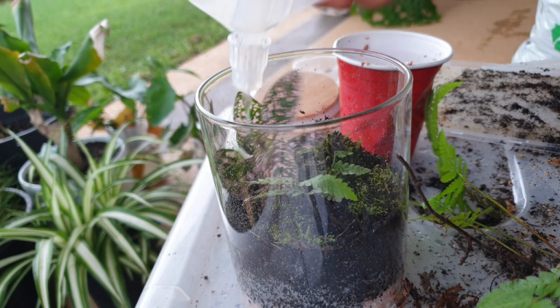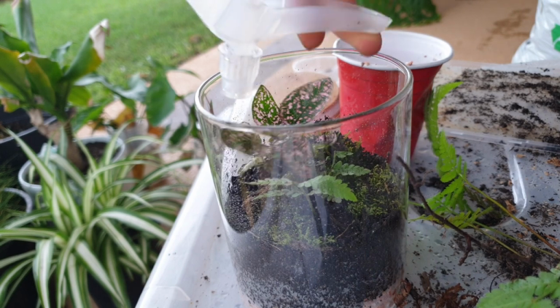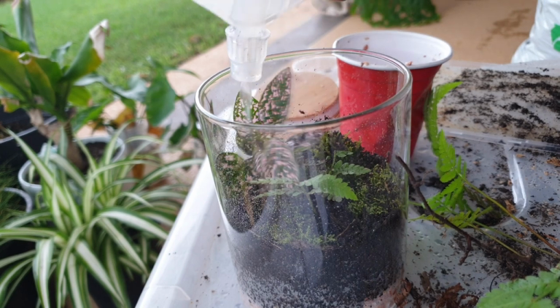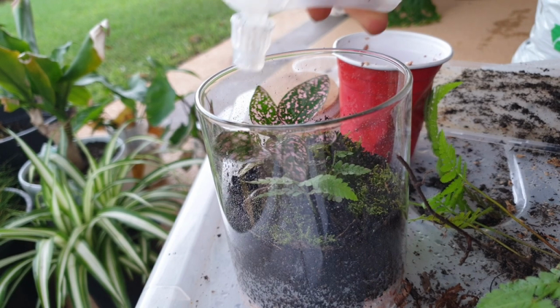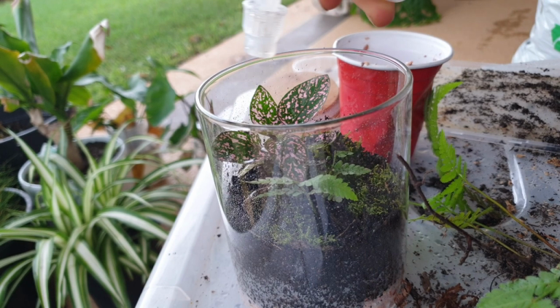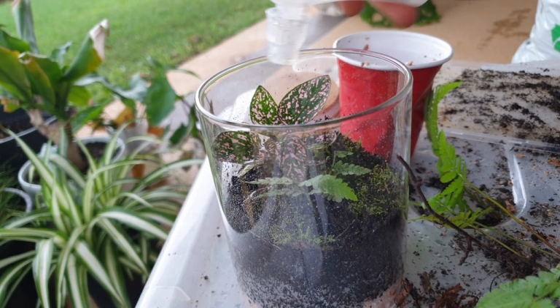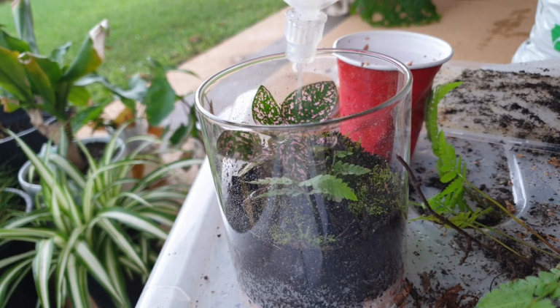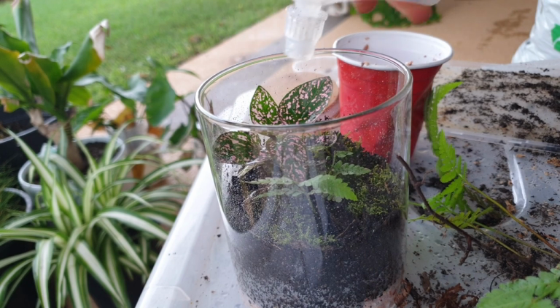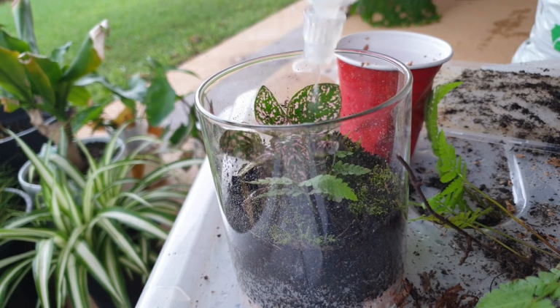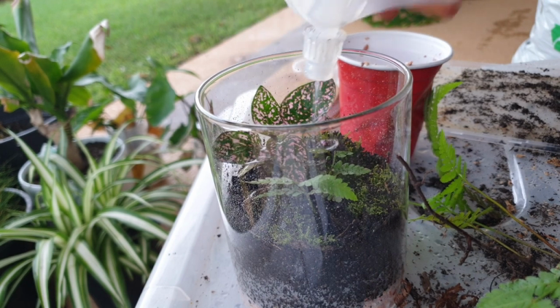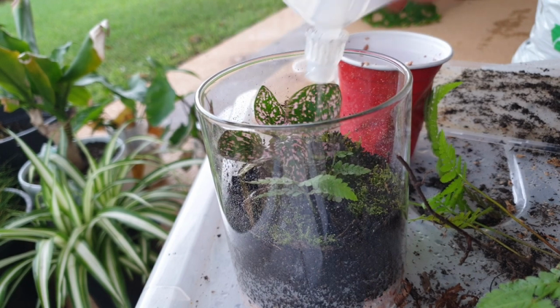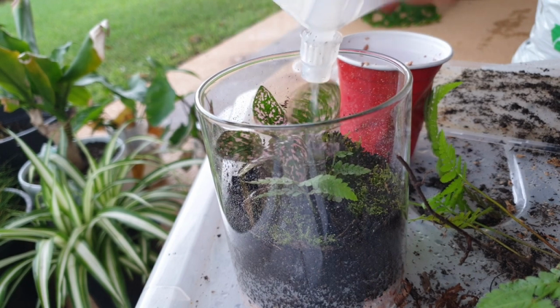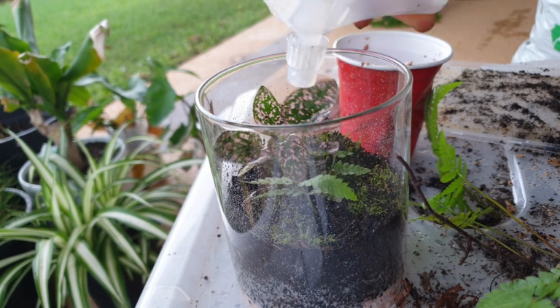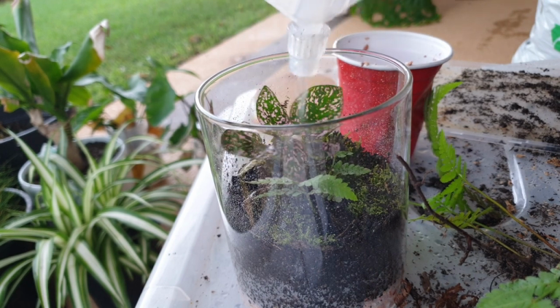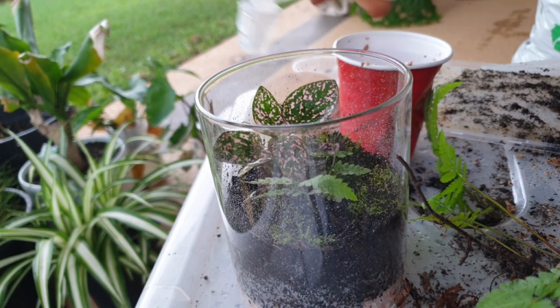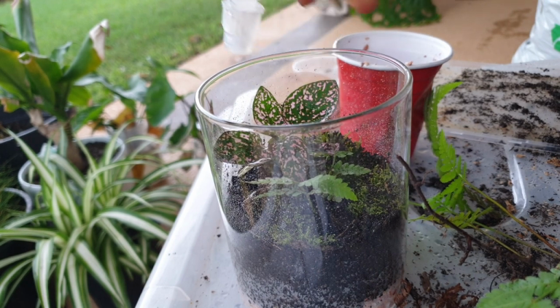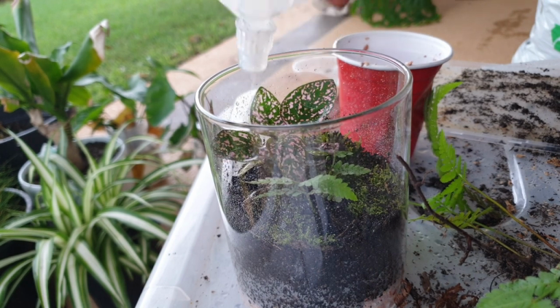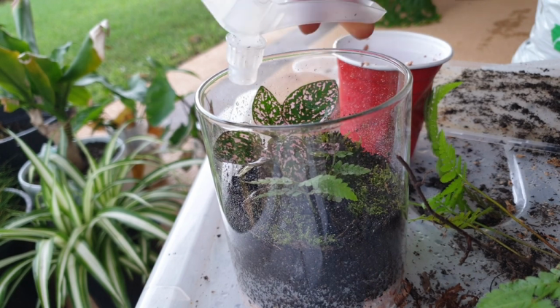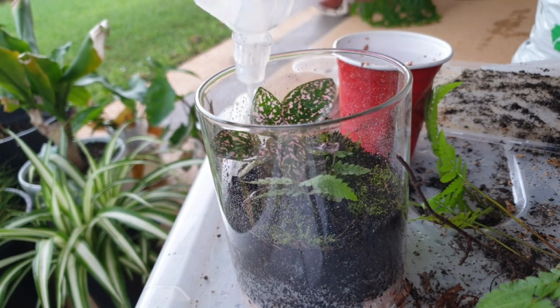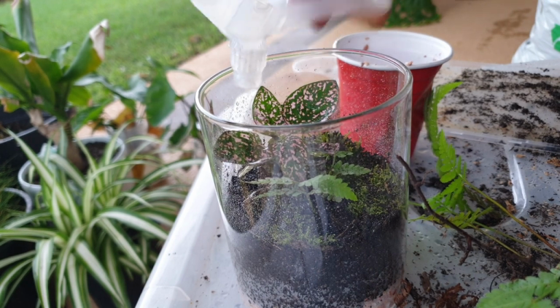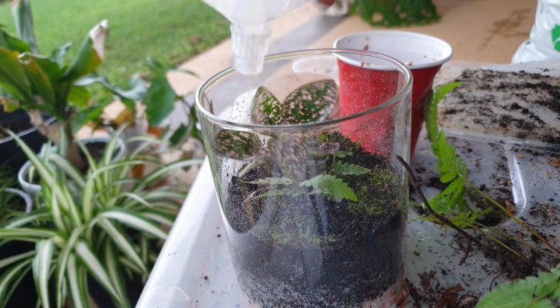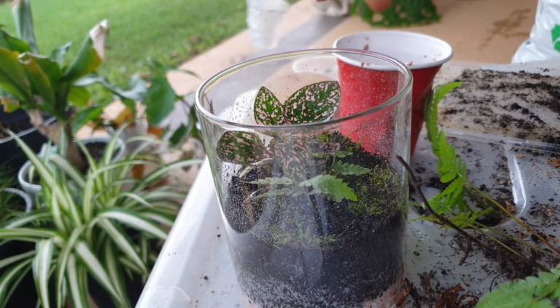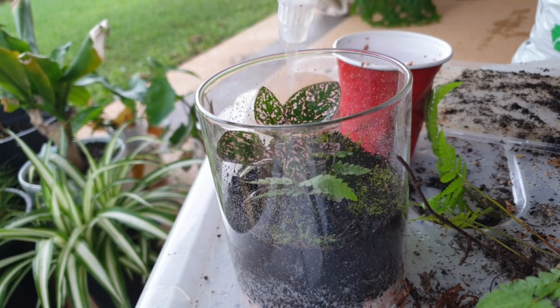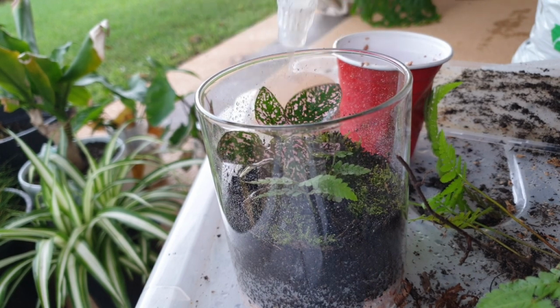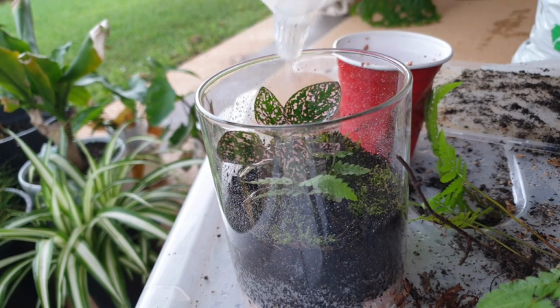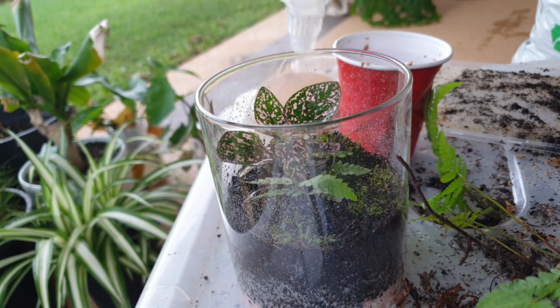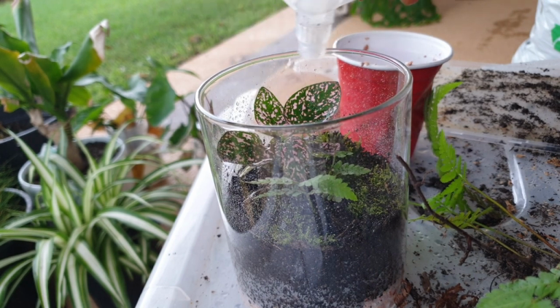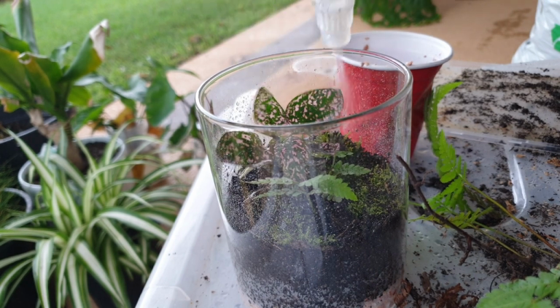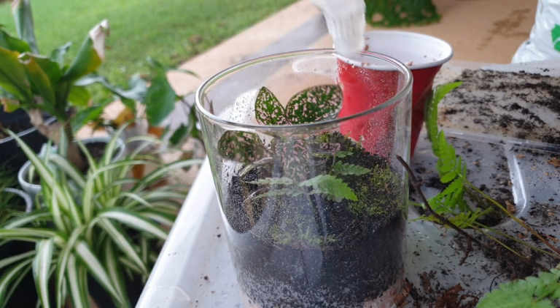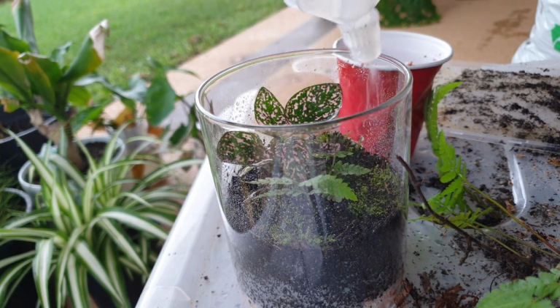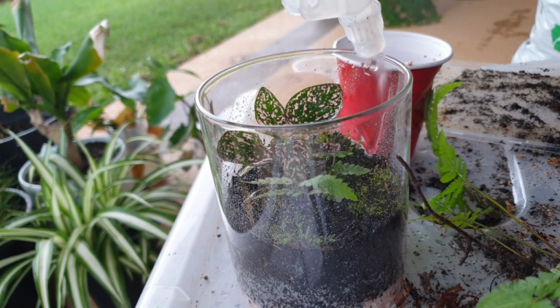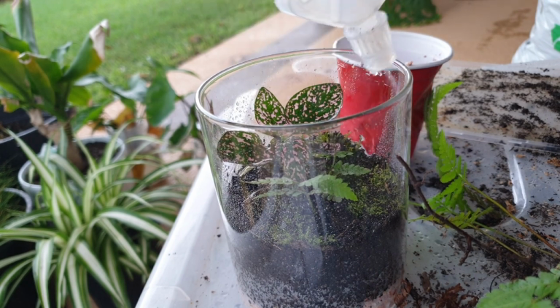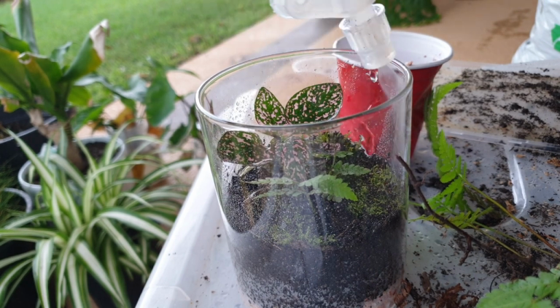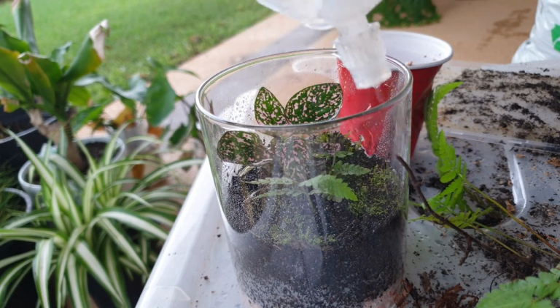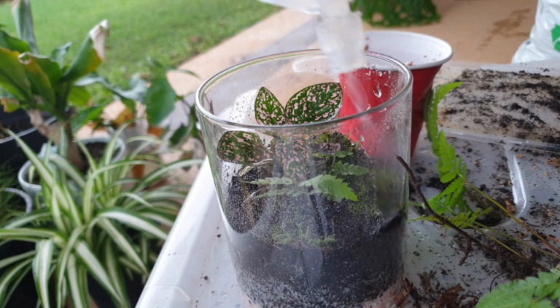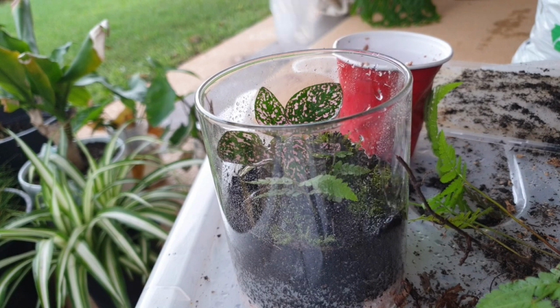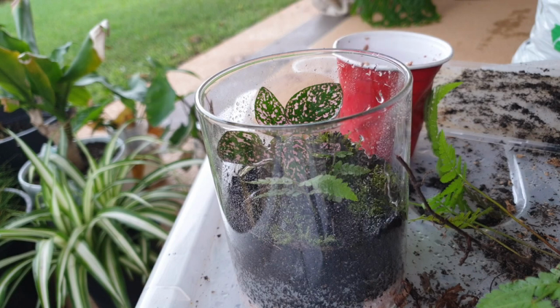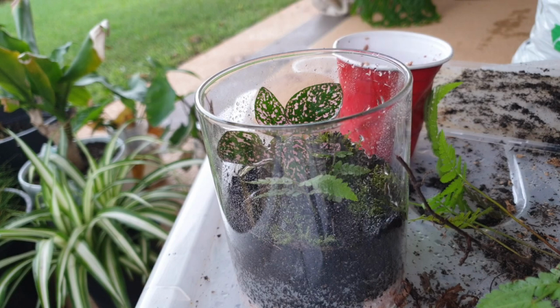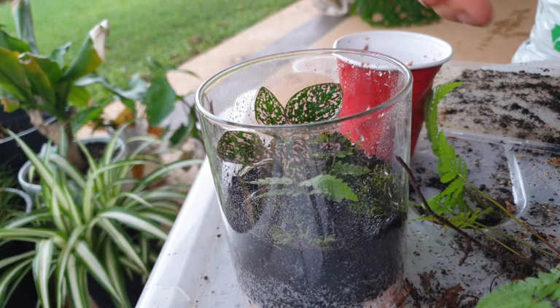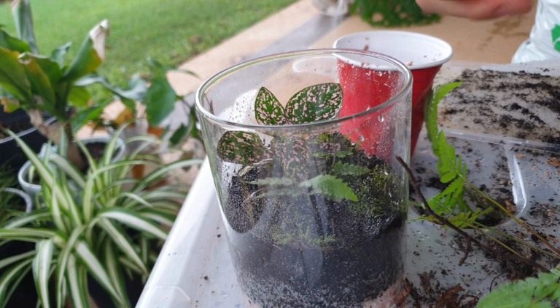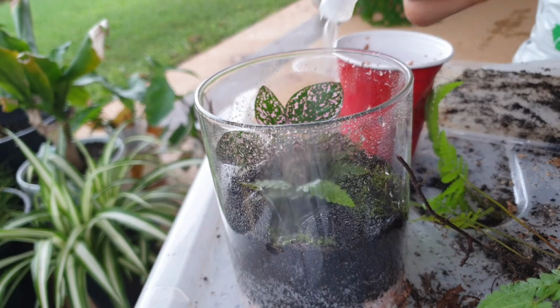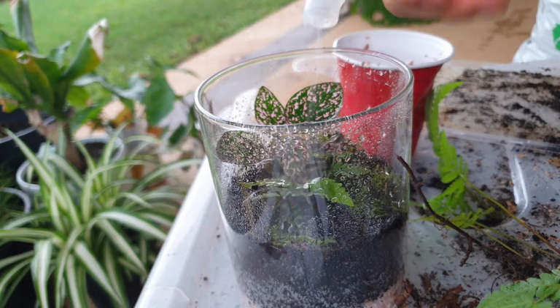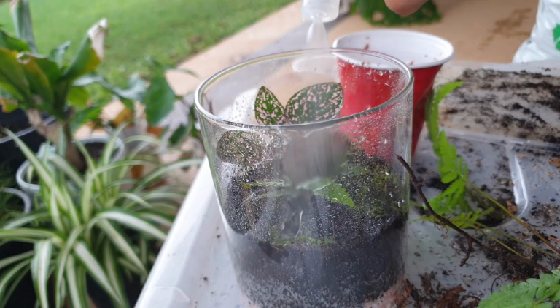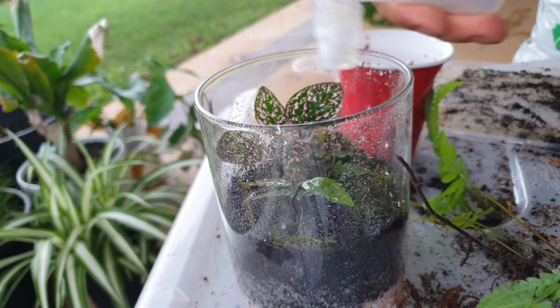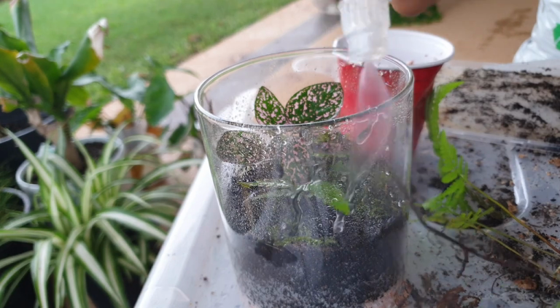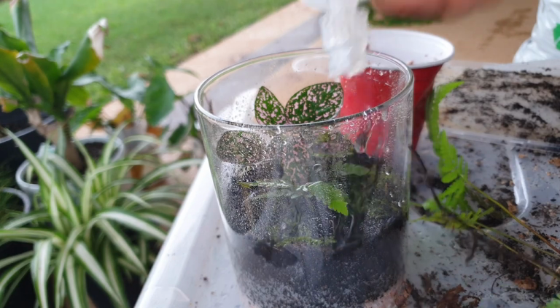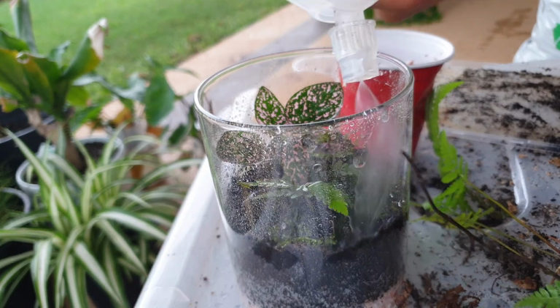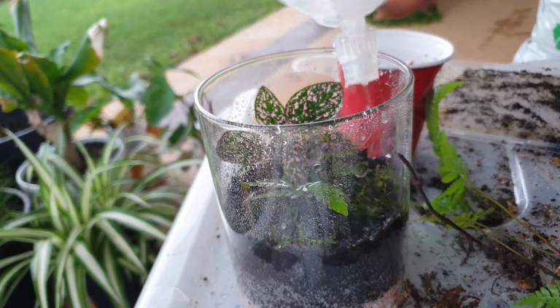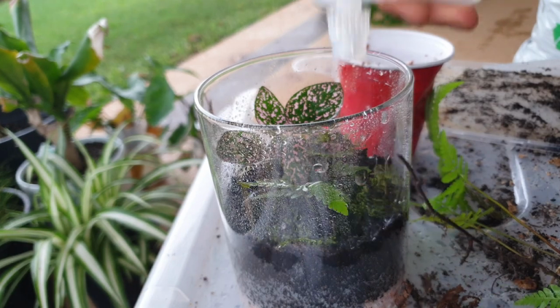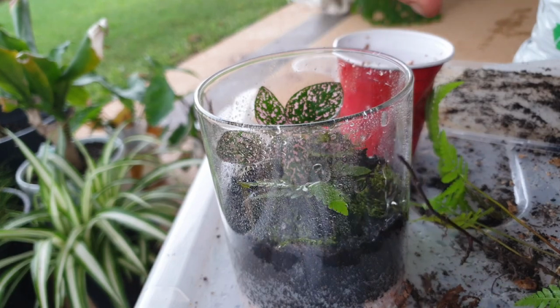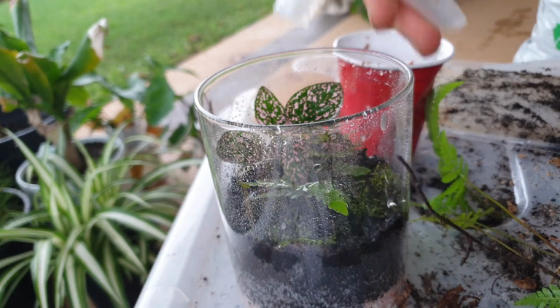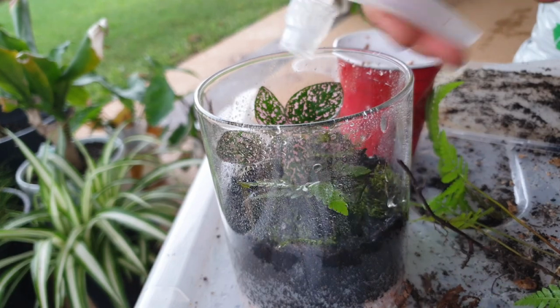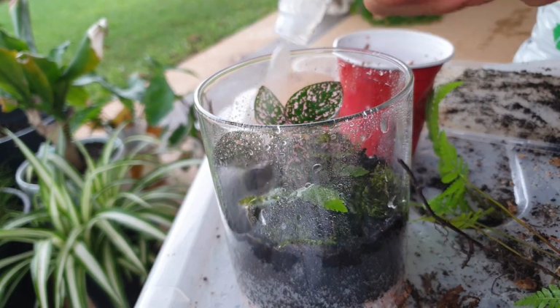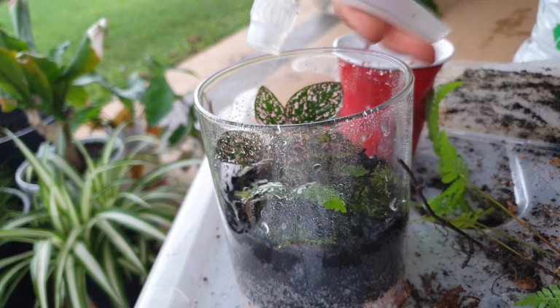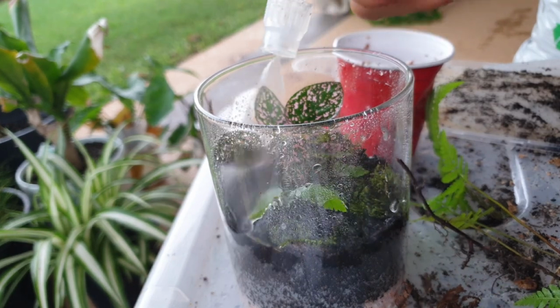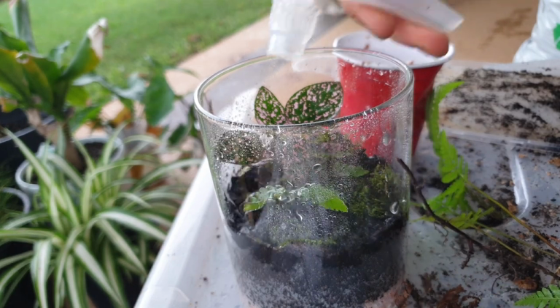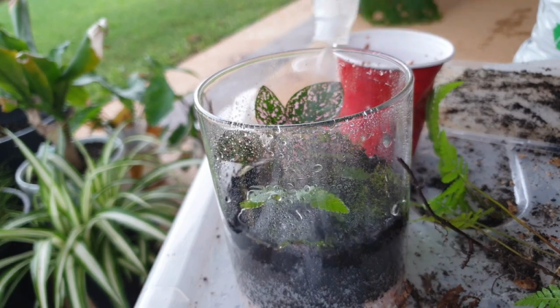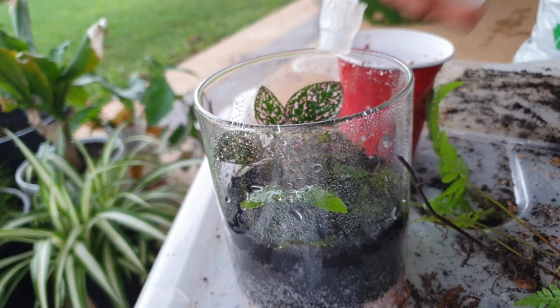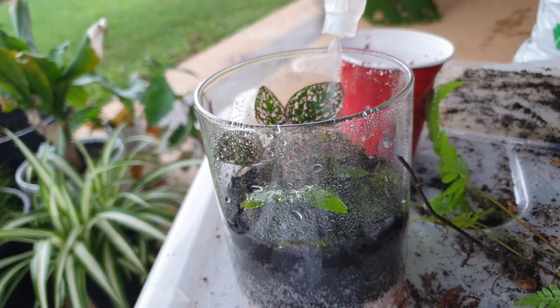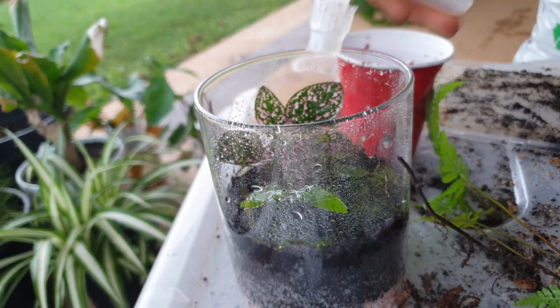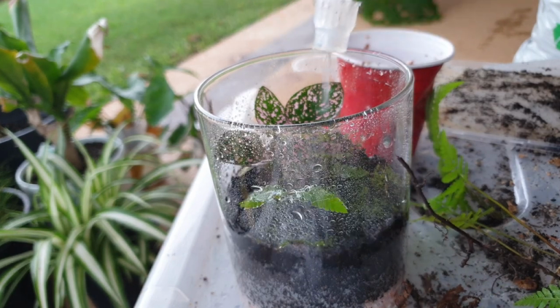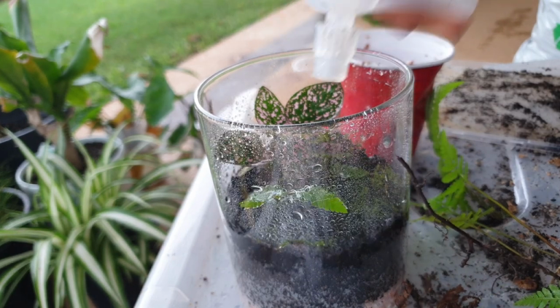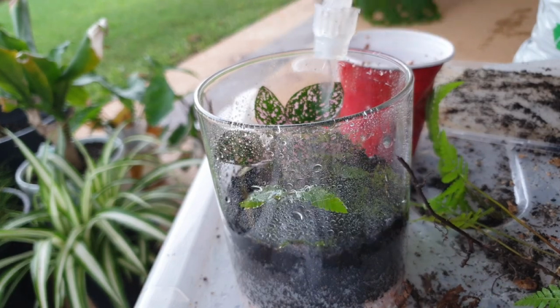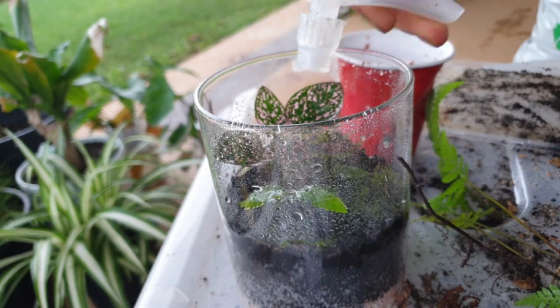Now we're just going to give it a spray to make sure all the dirt from the sides kind of goes to the bottom. It's really dirty on the sides, so yes.